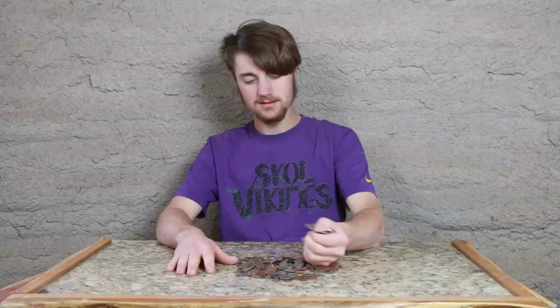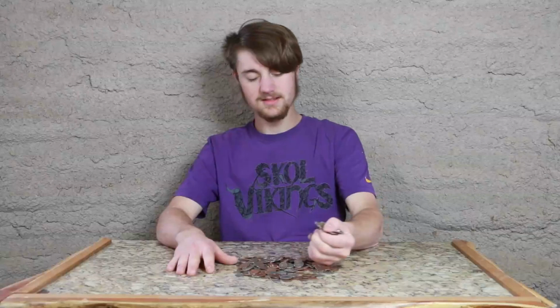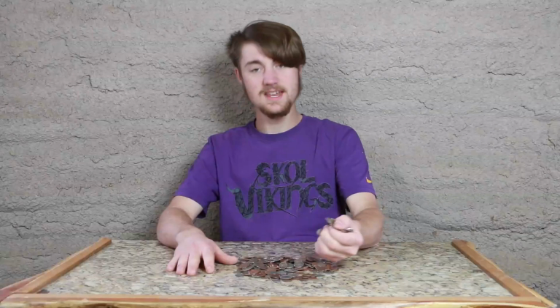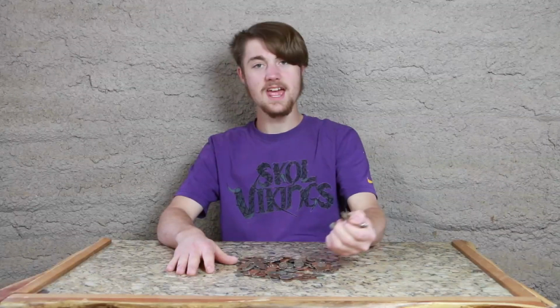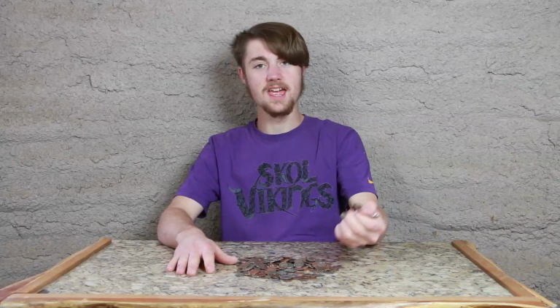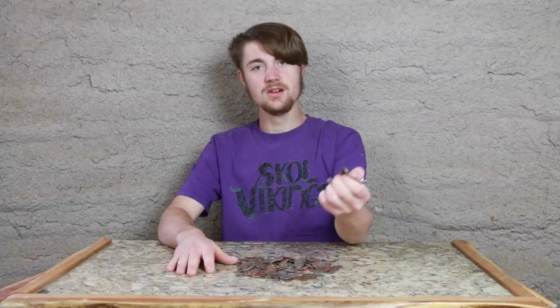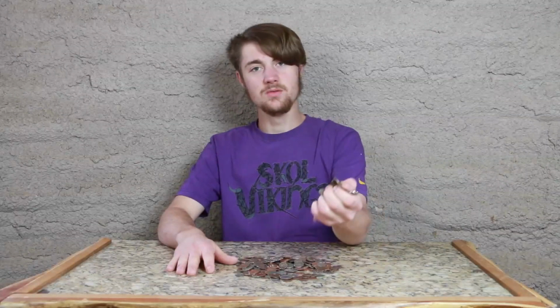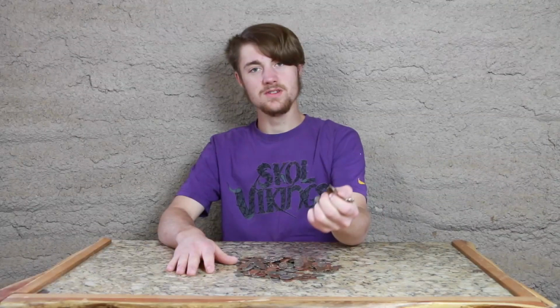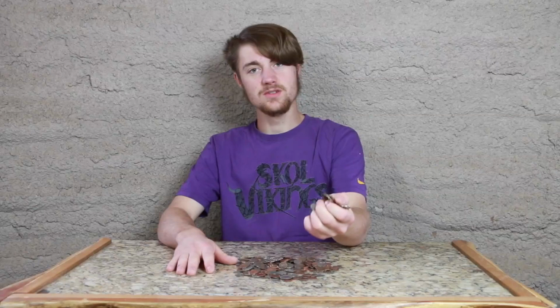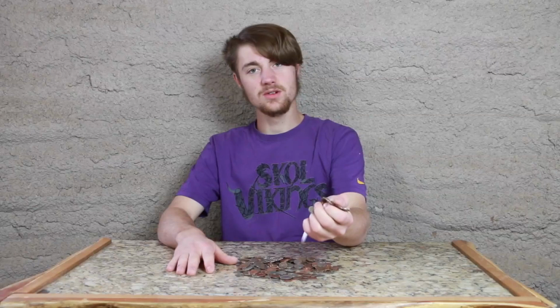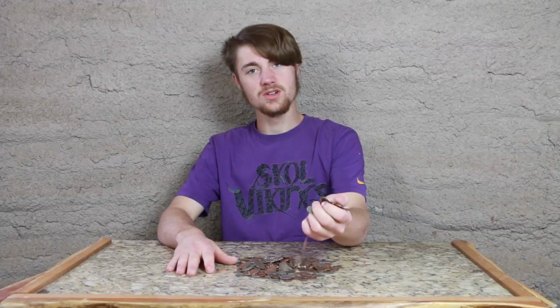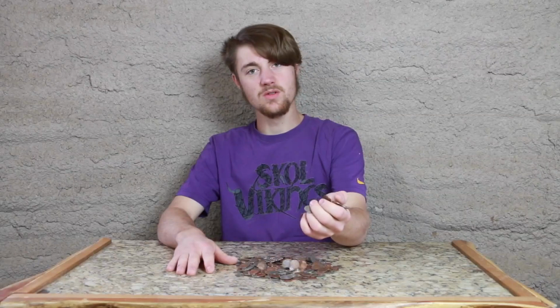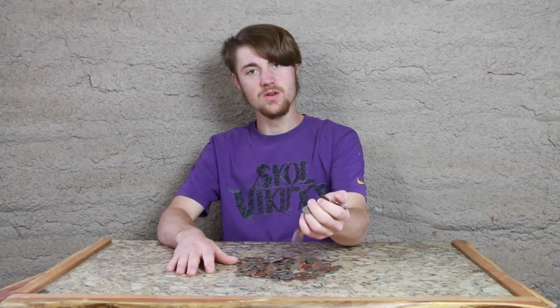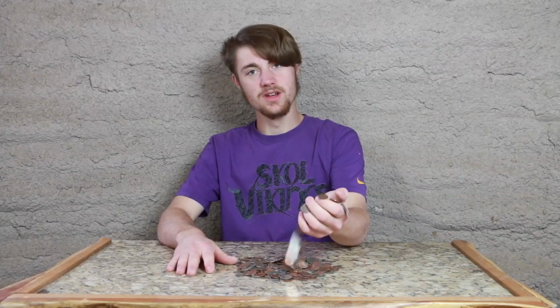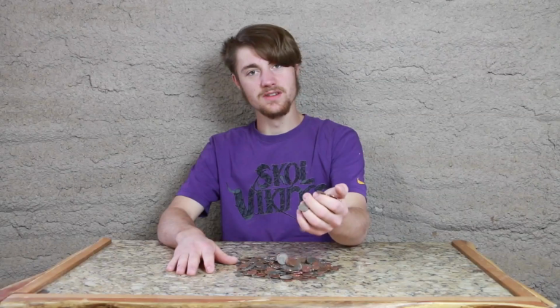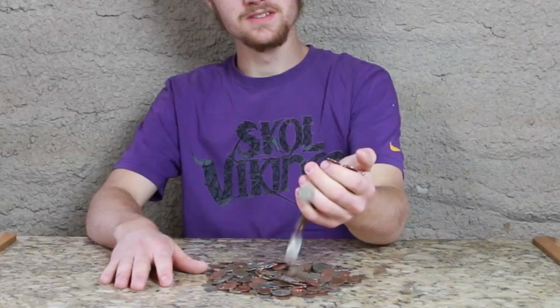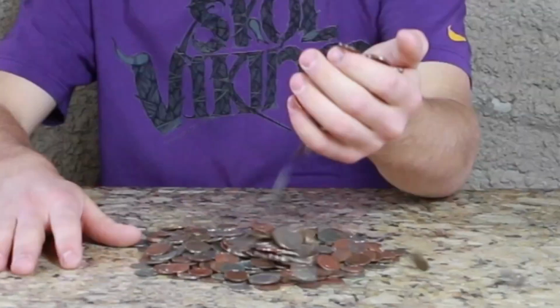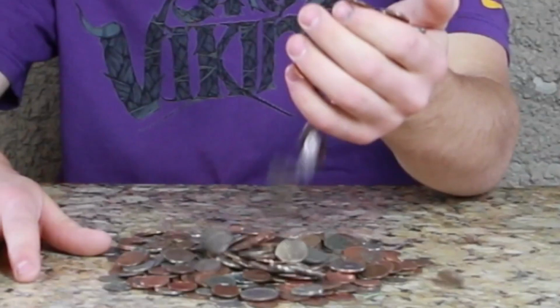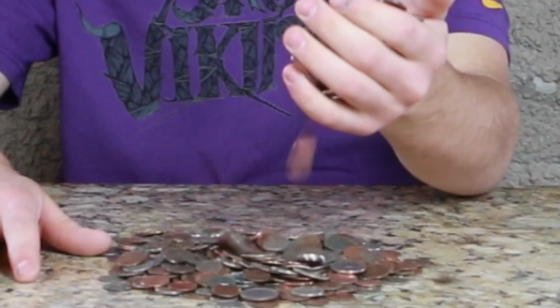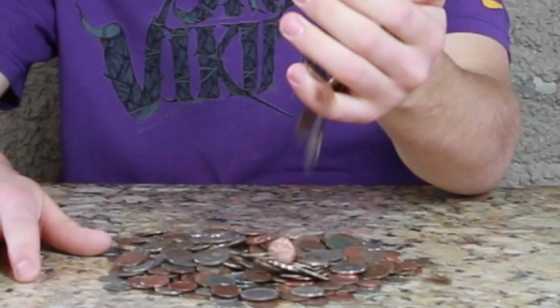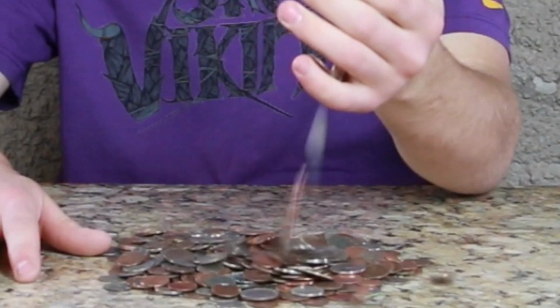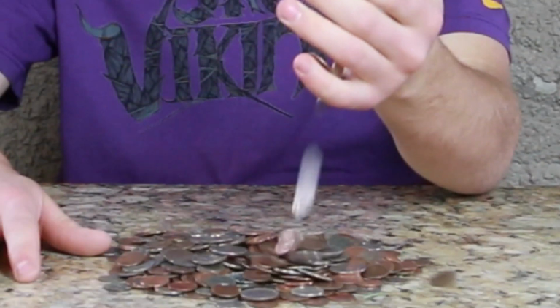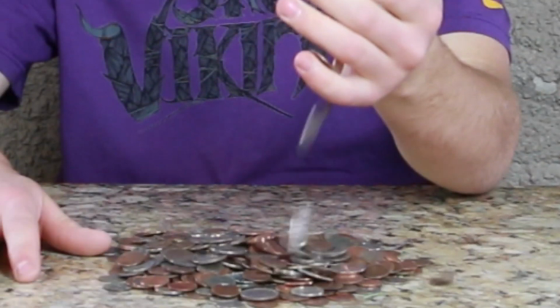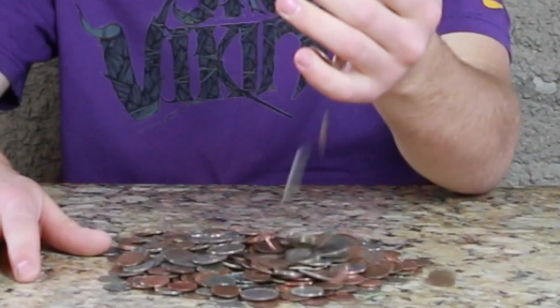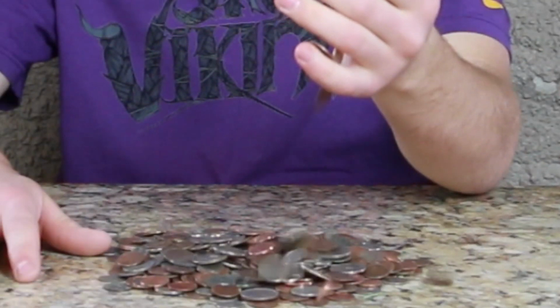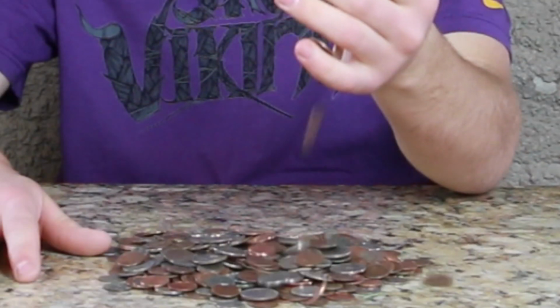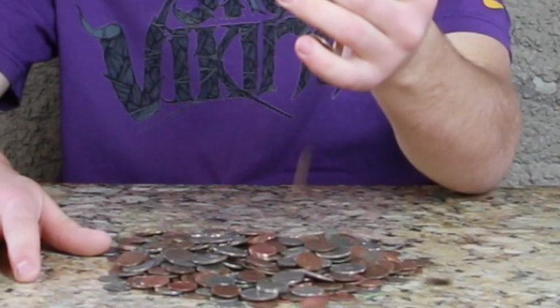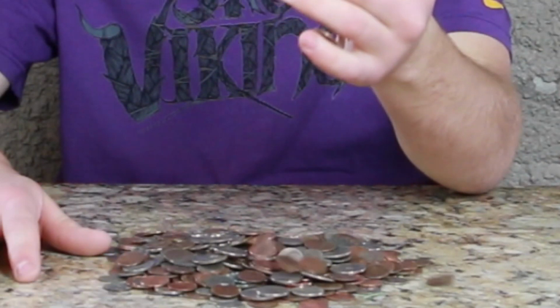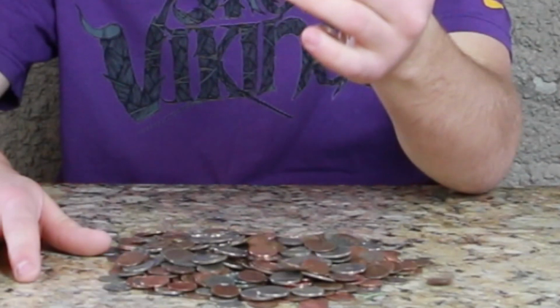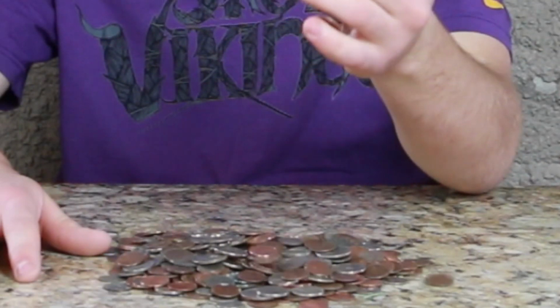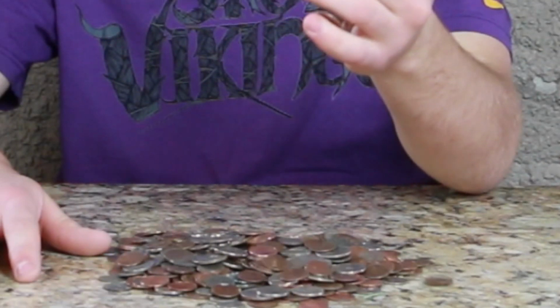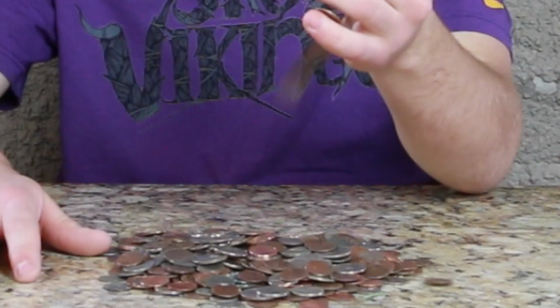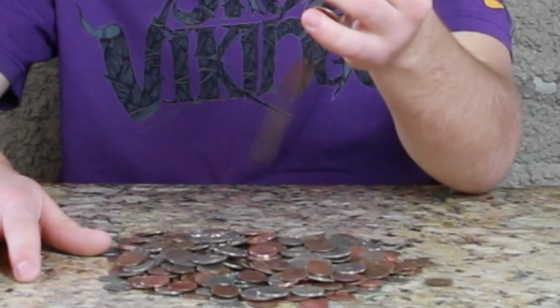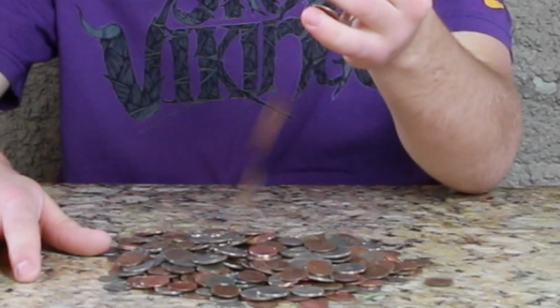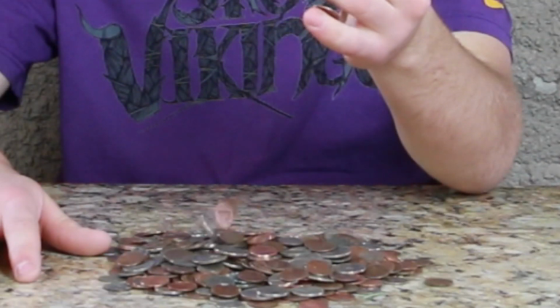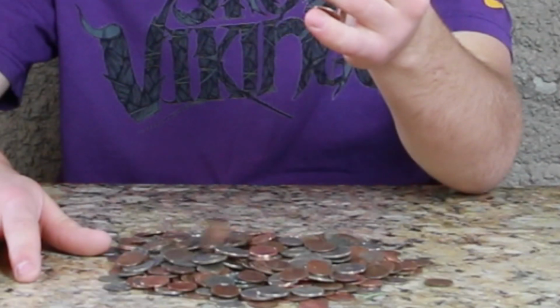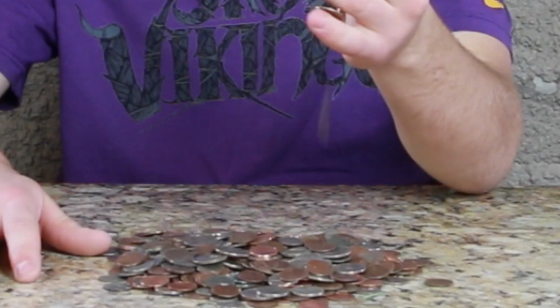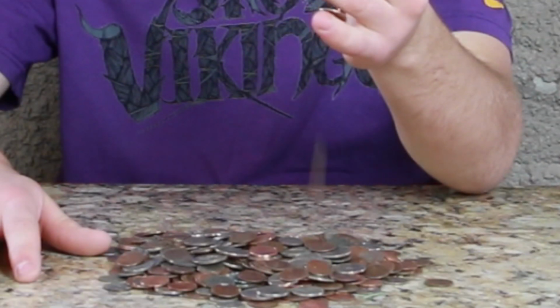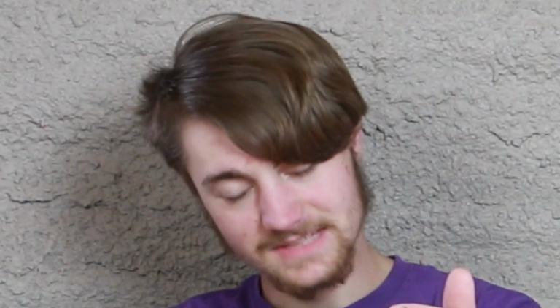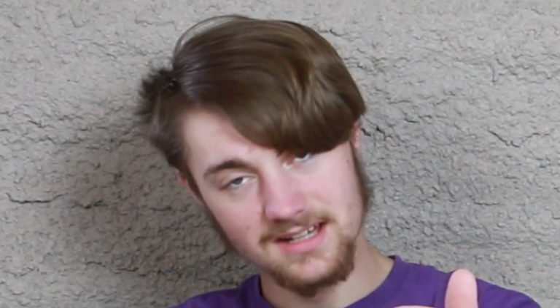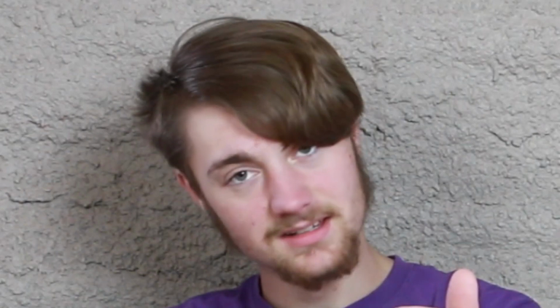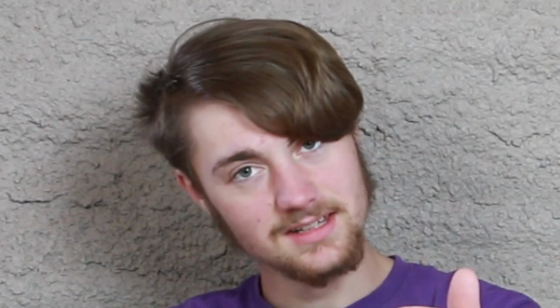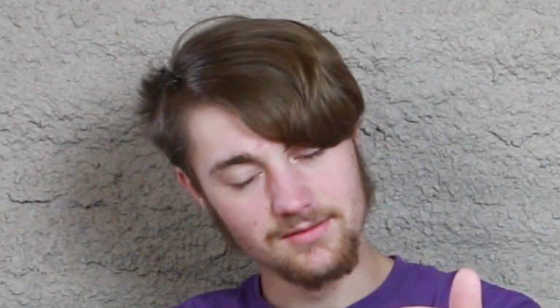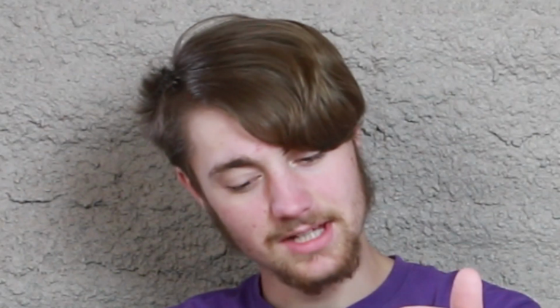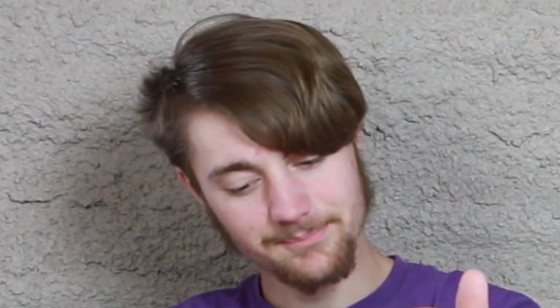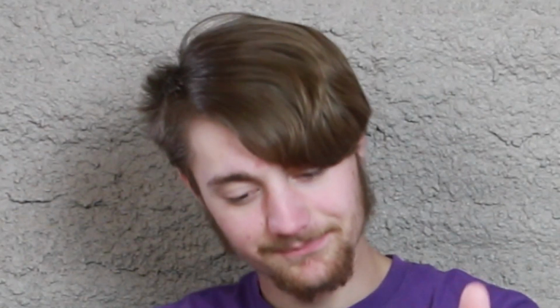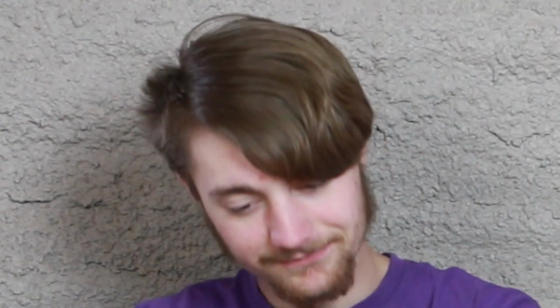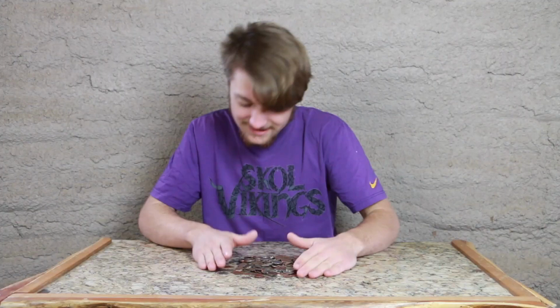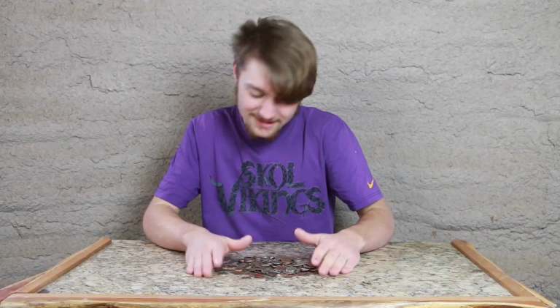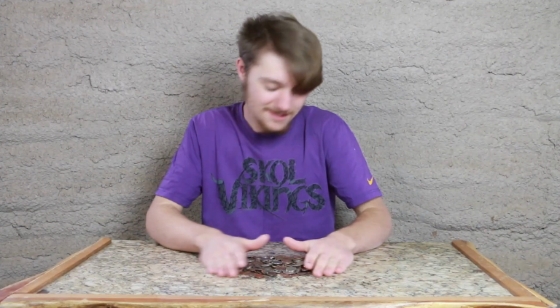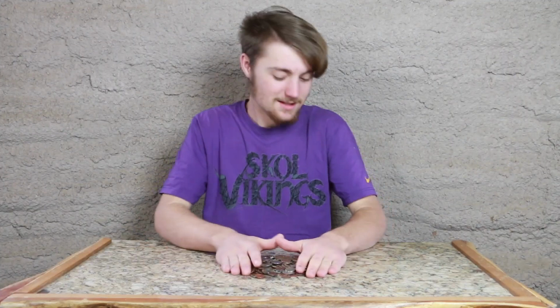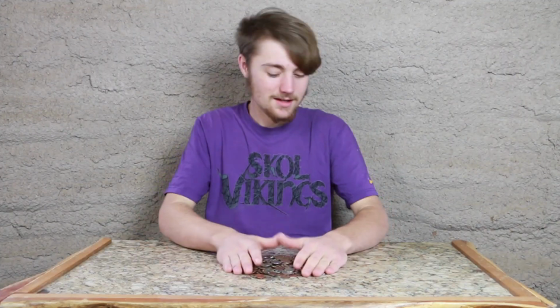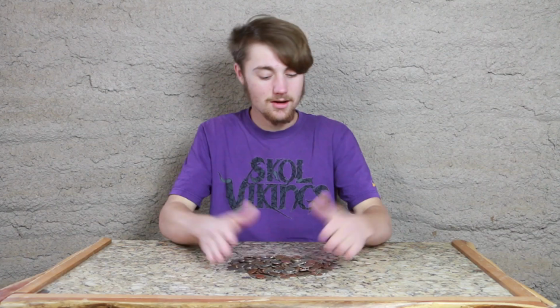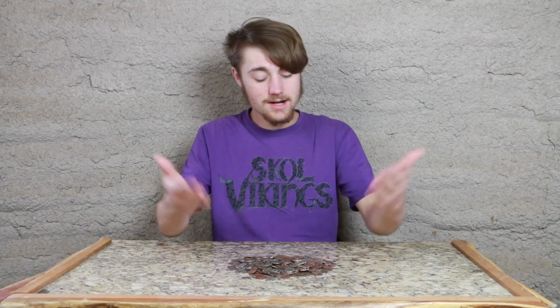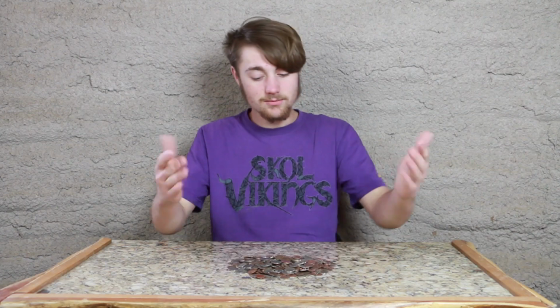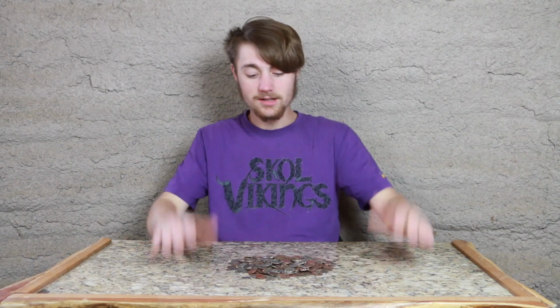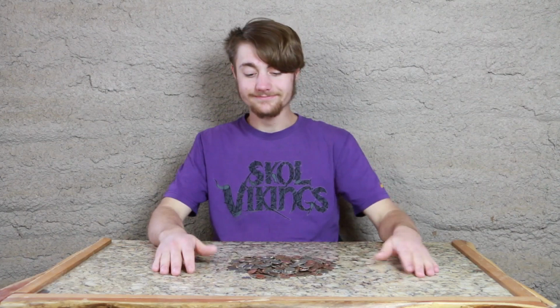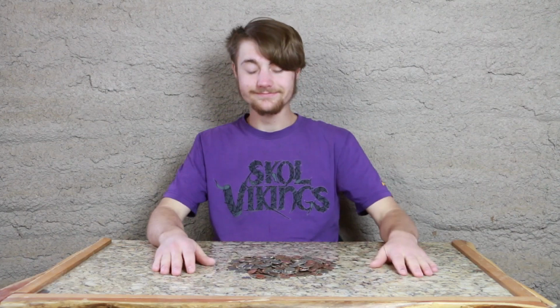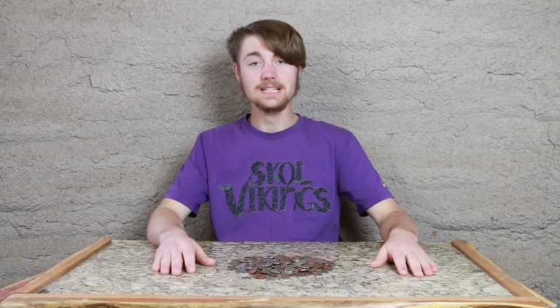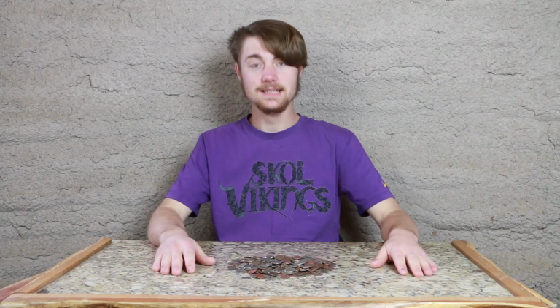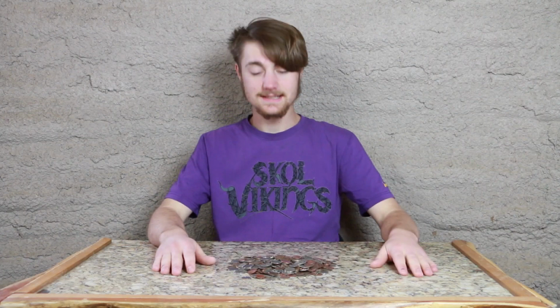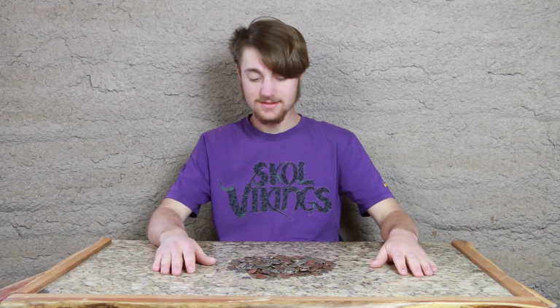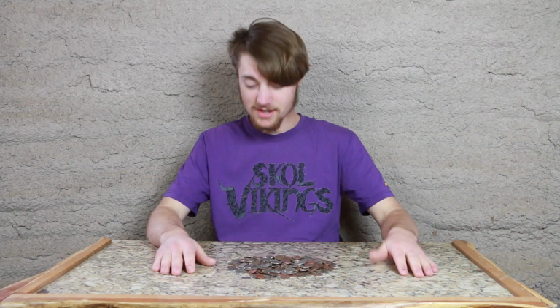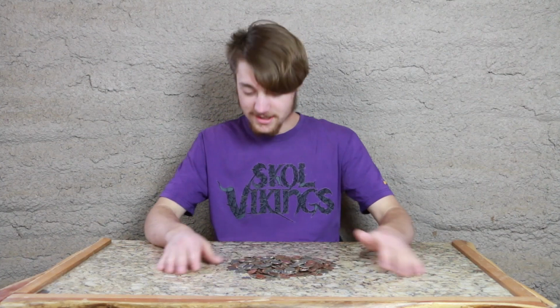Today we sort coins. Alright, let's get started.